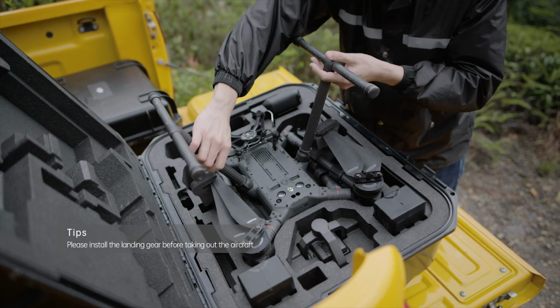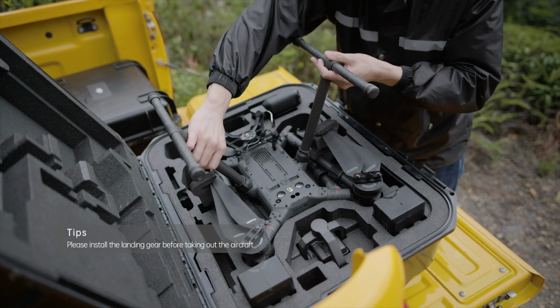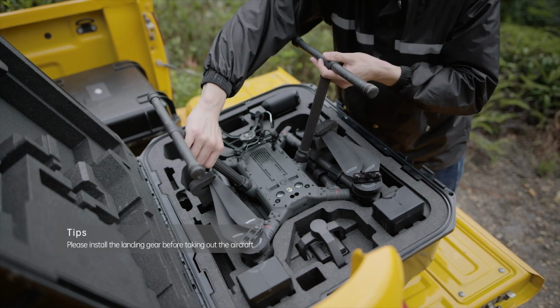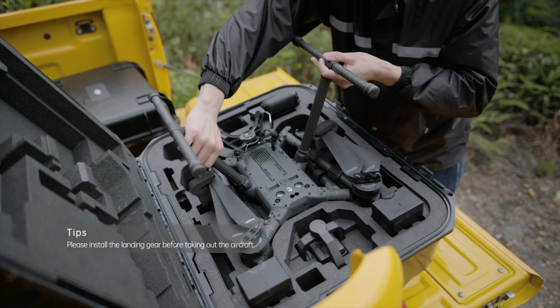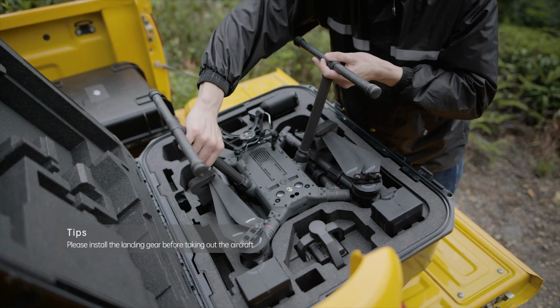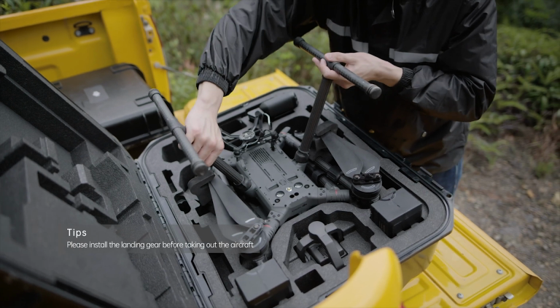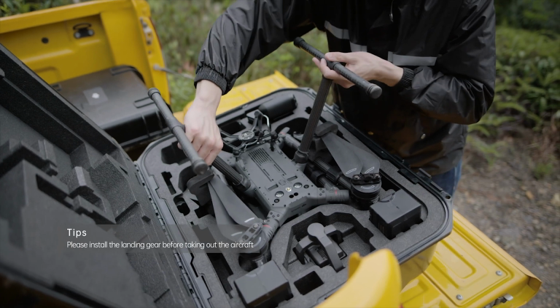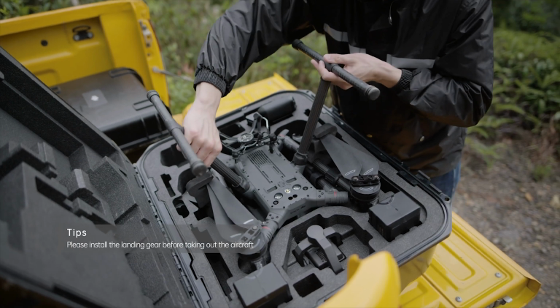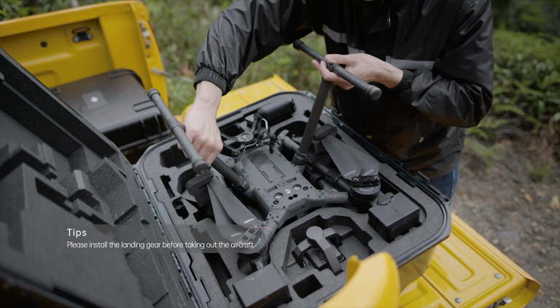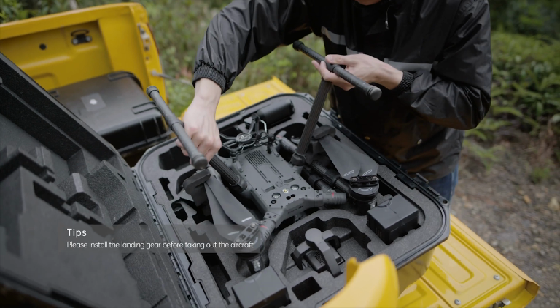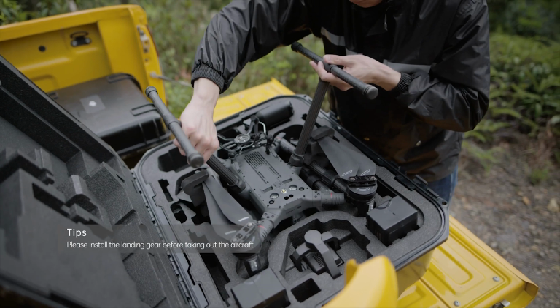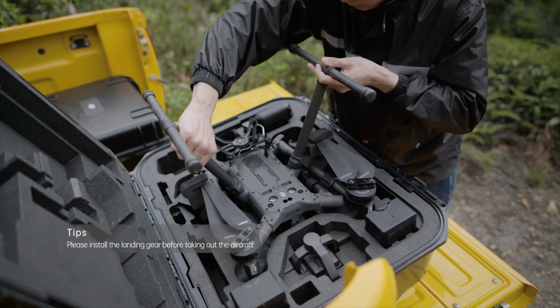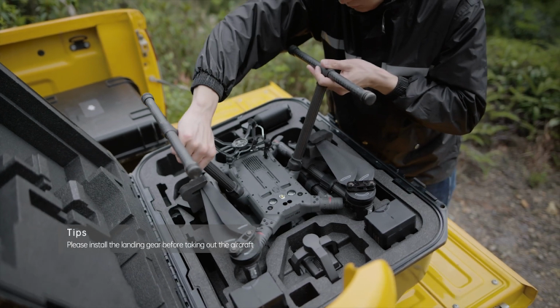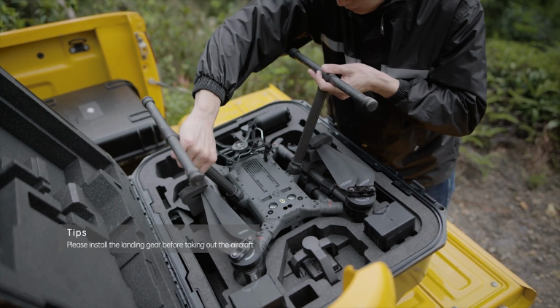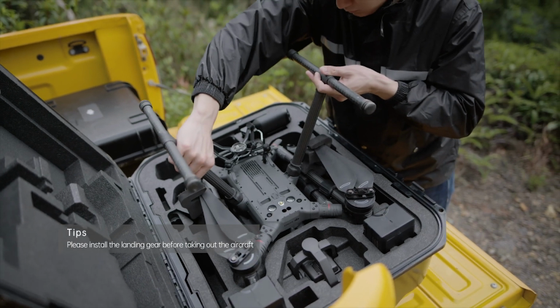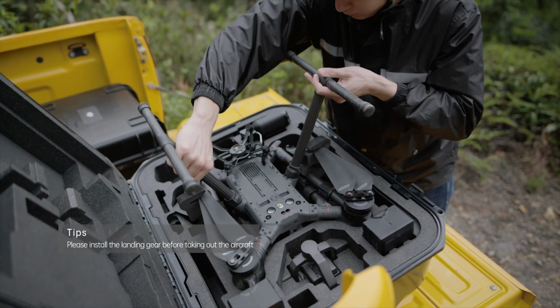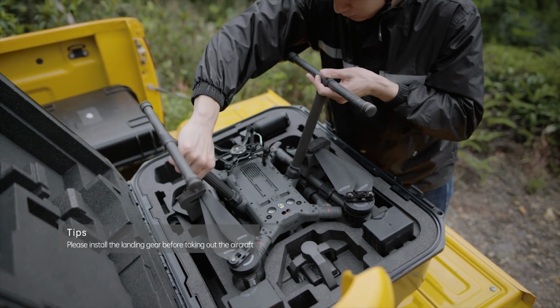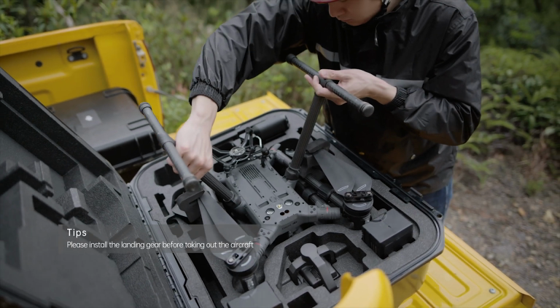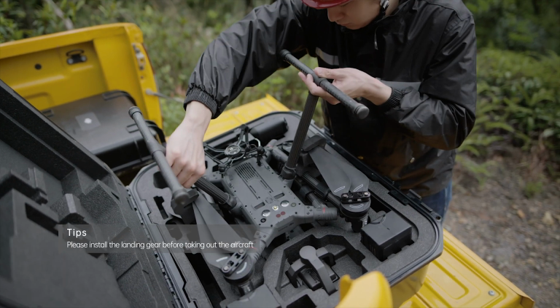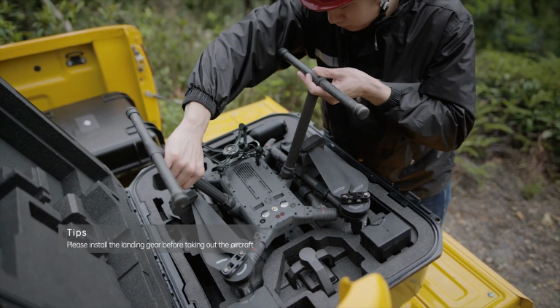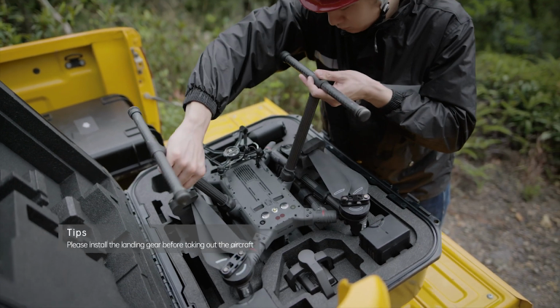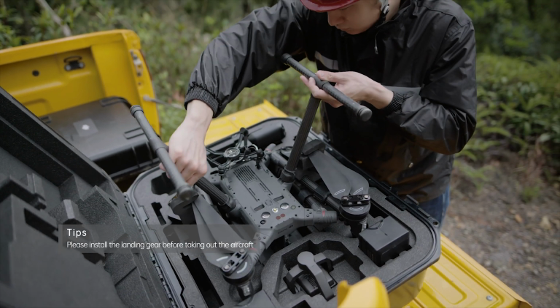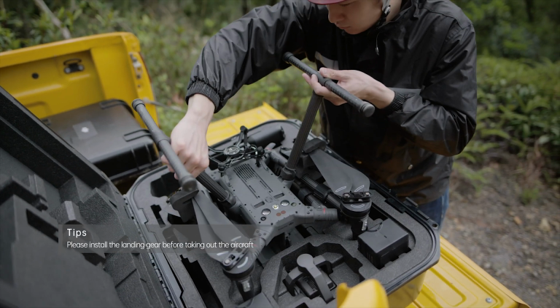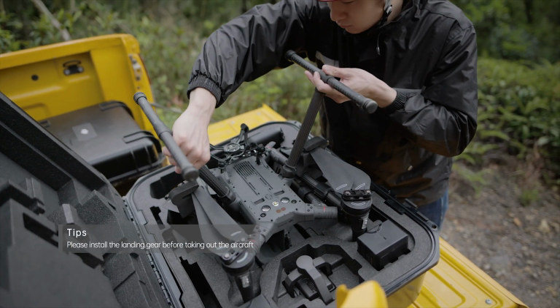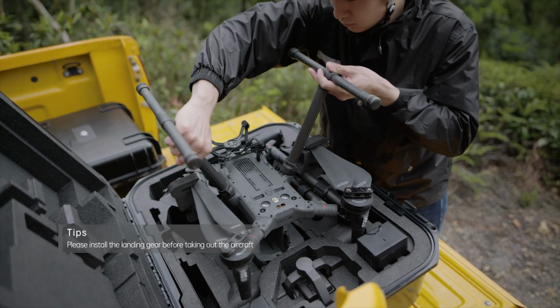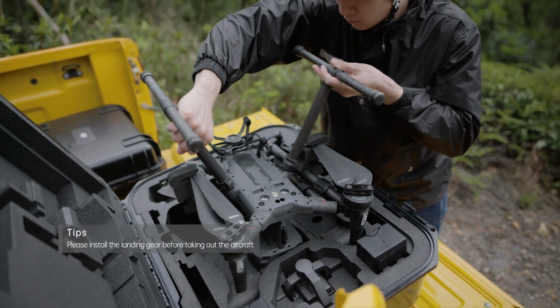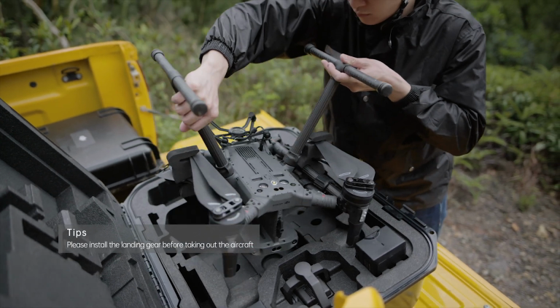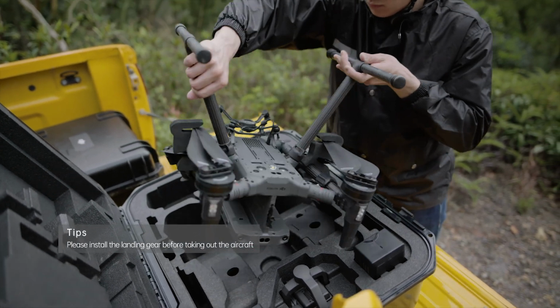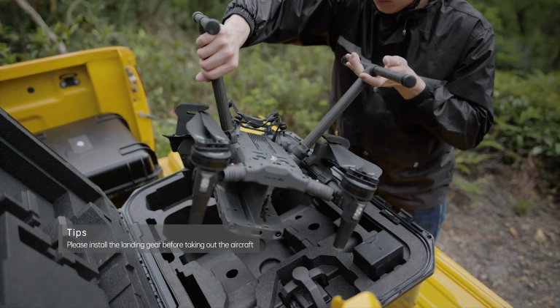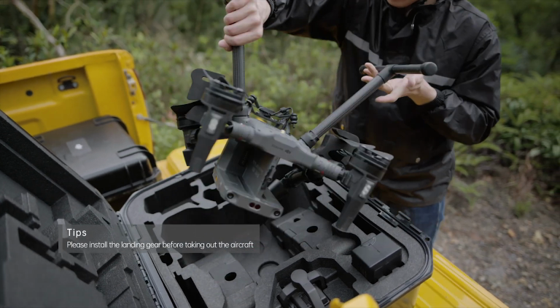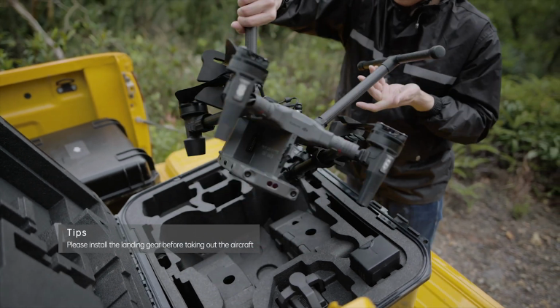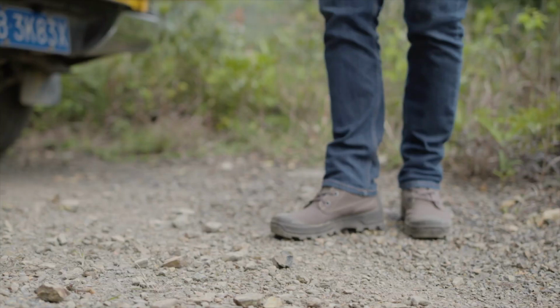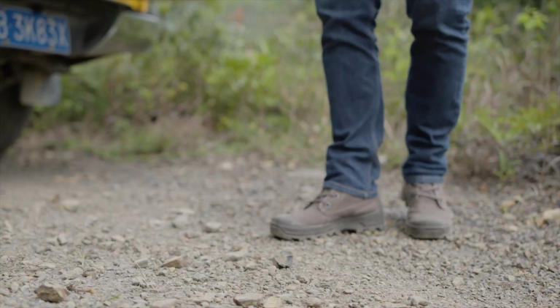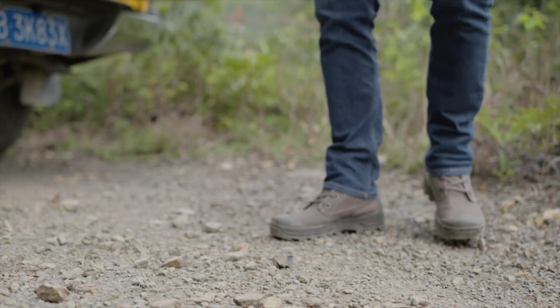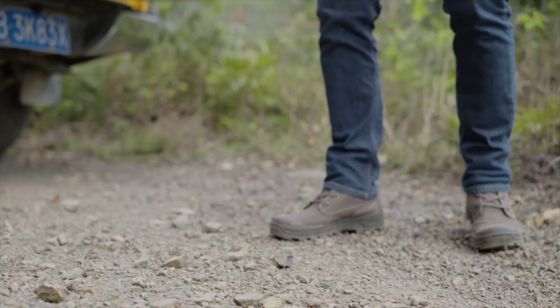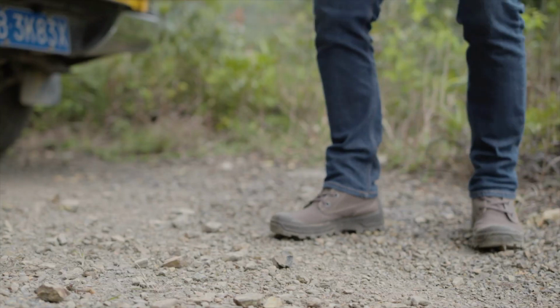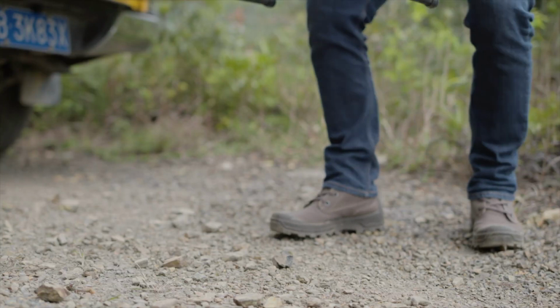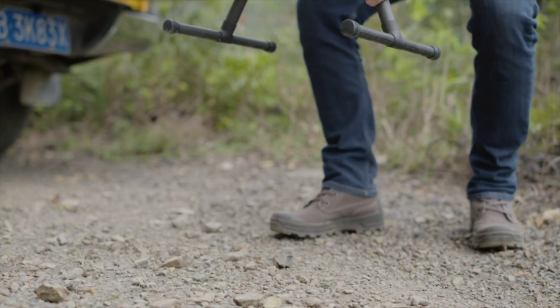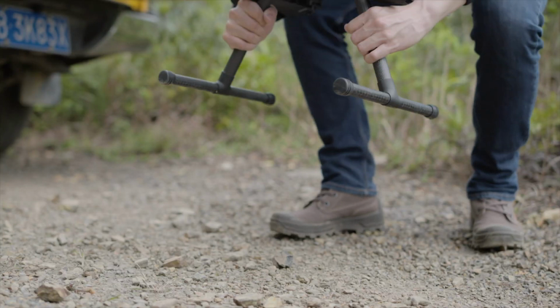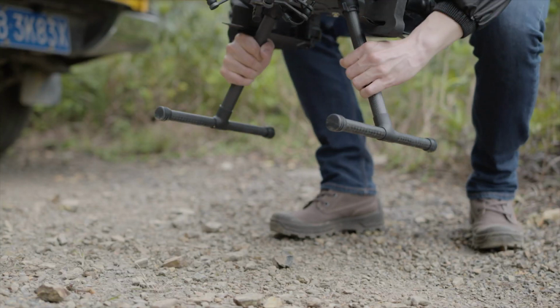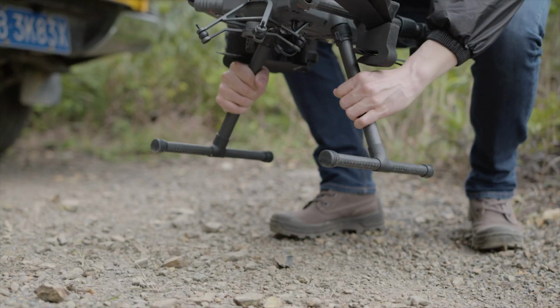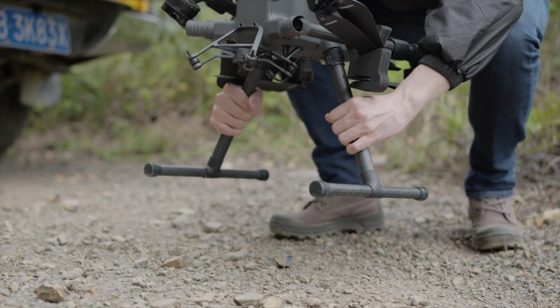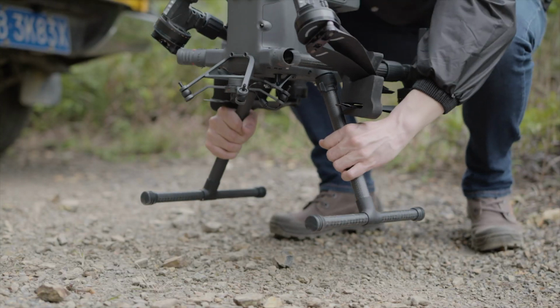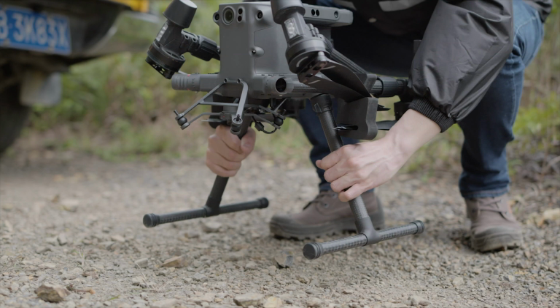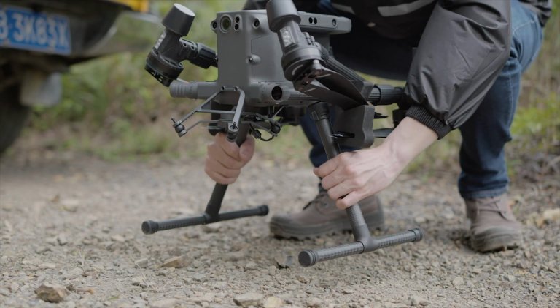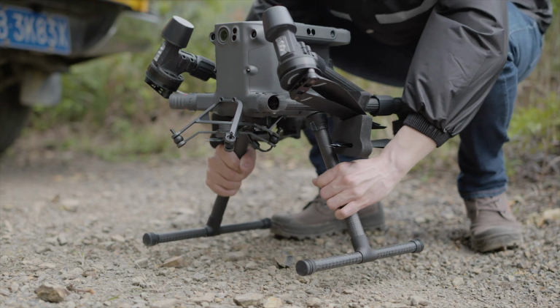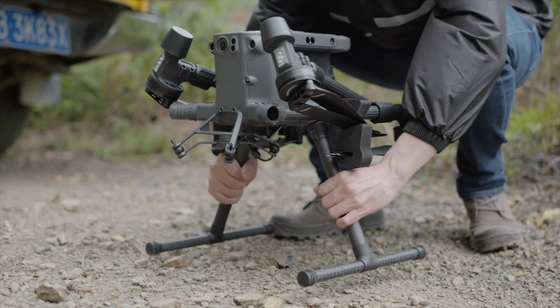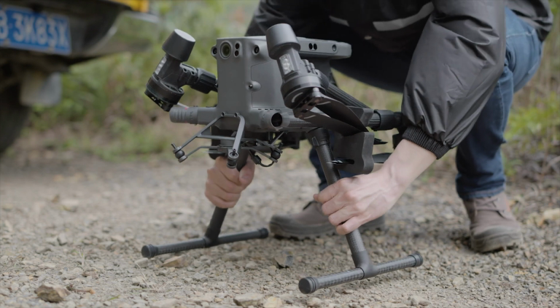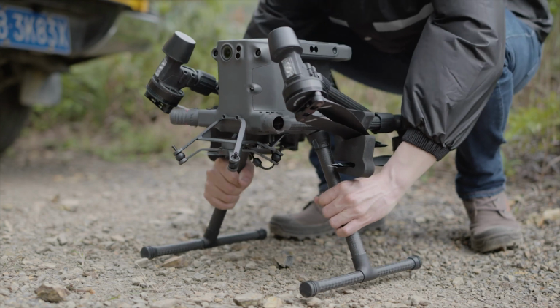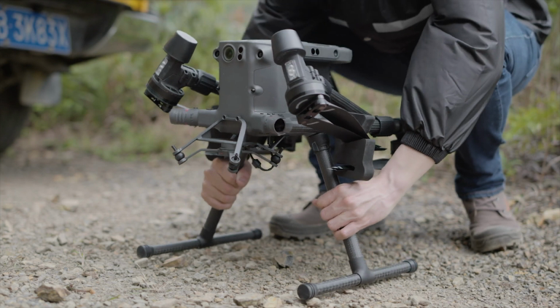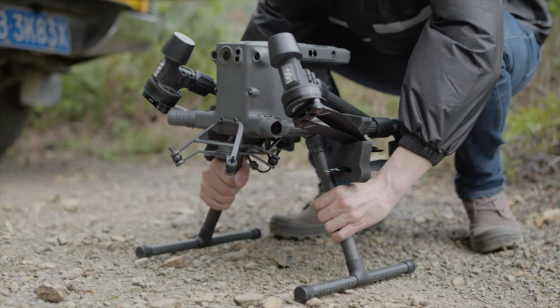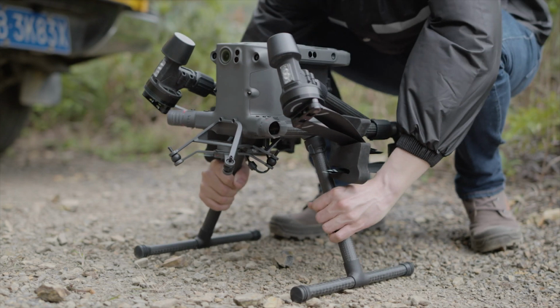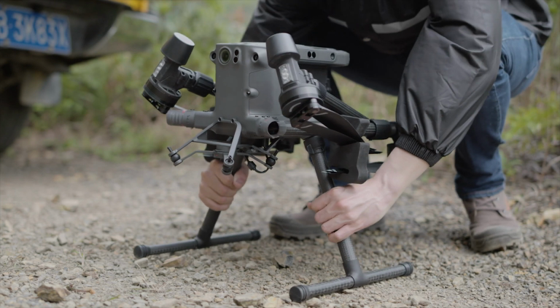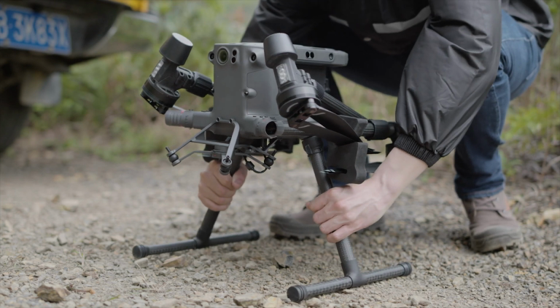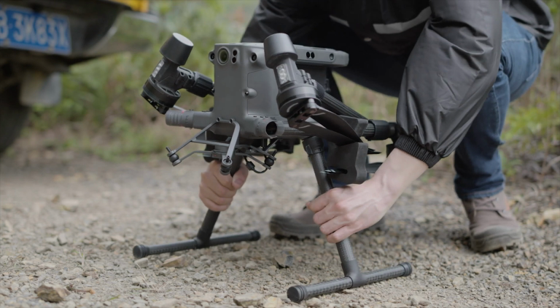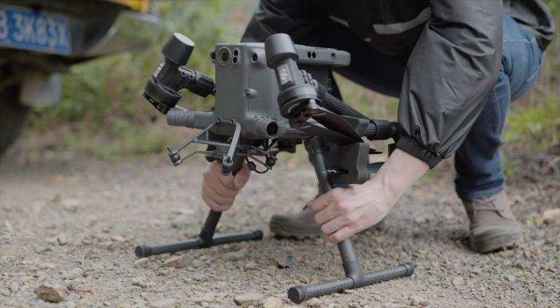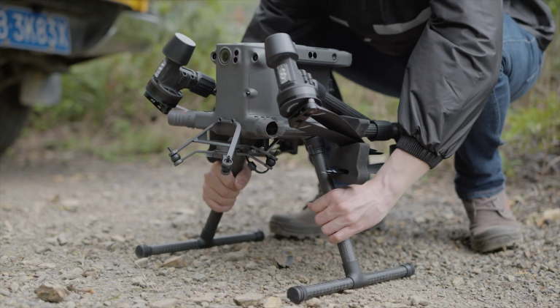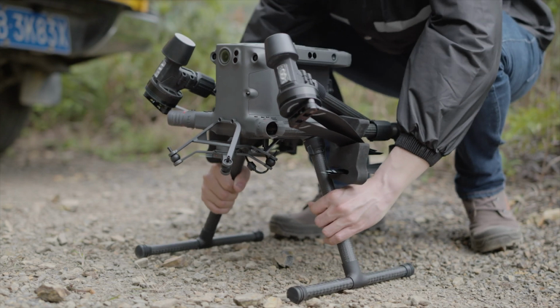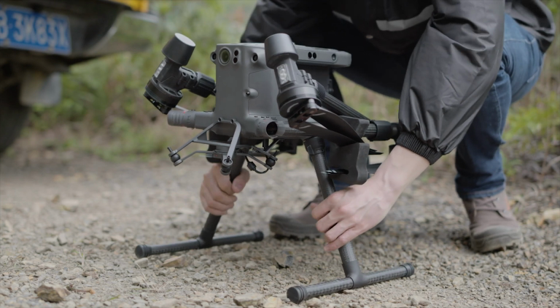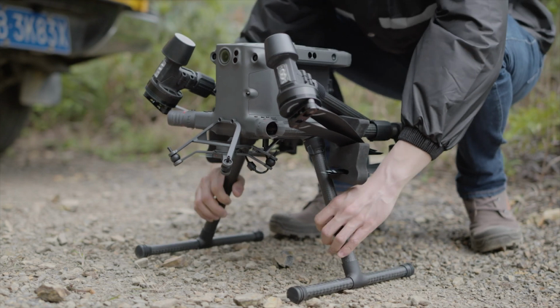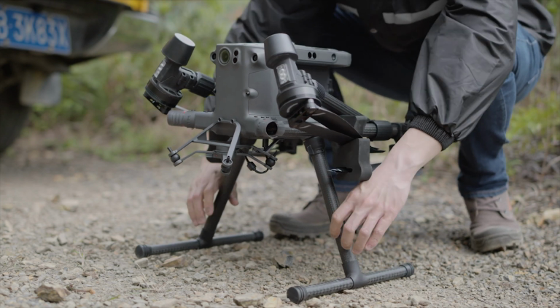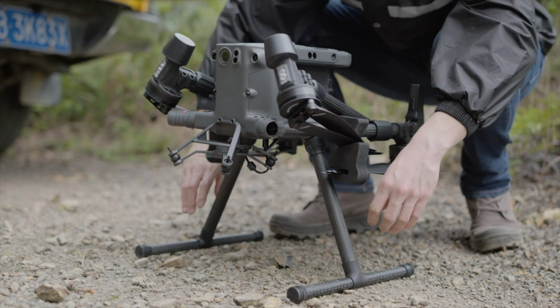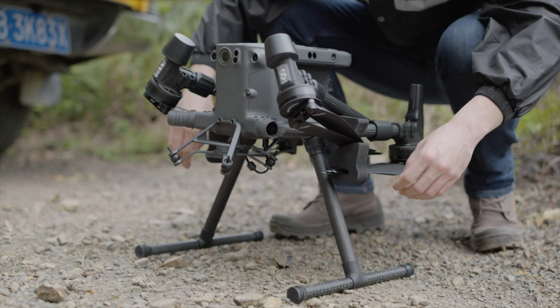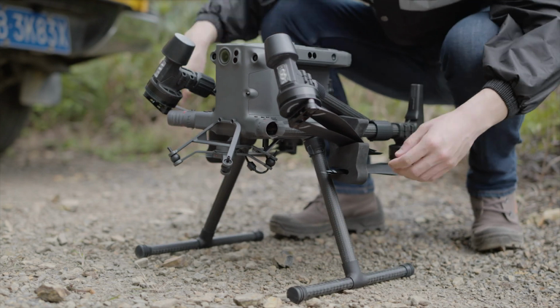Take out the aircraft from the protective case. Before unfolding the propellers, remove the propeller holders.